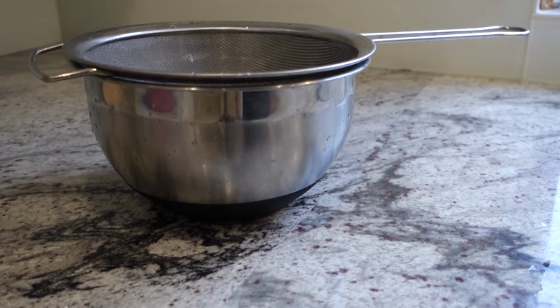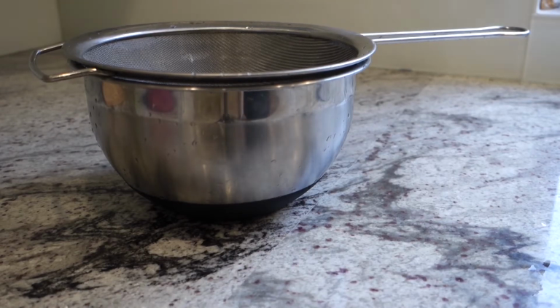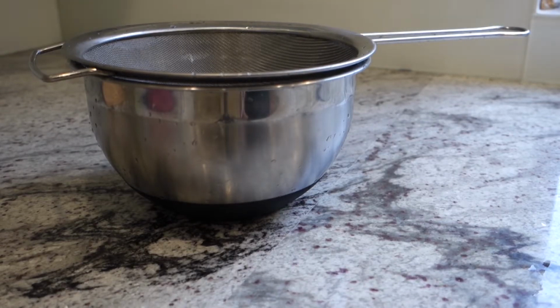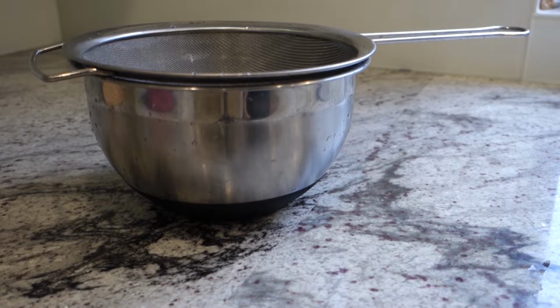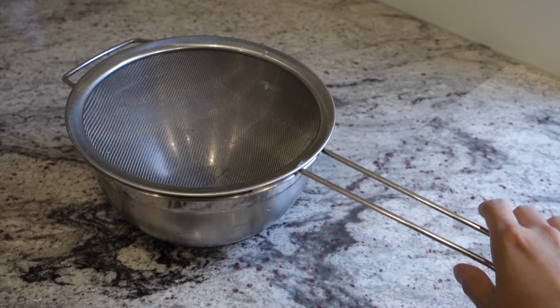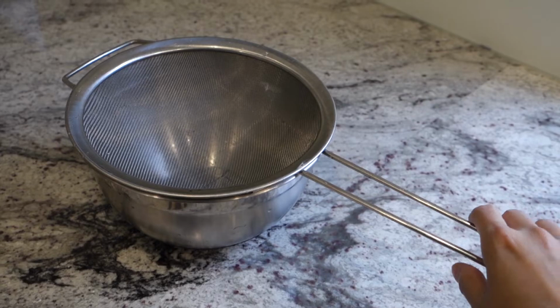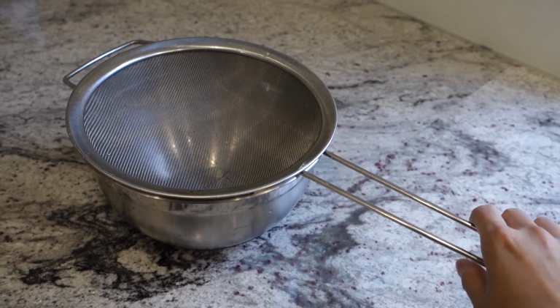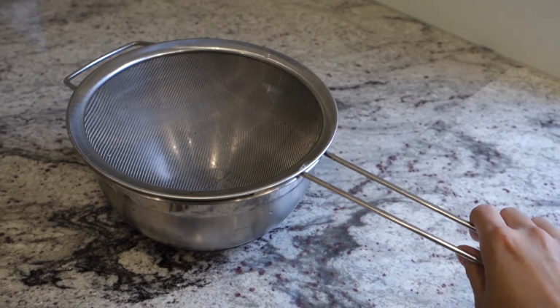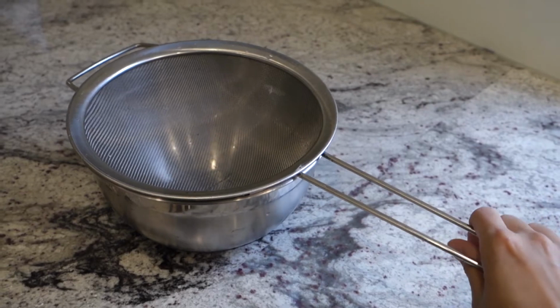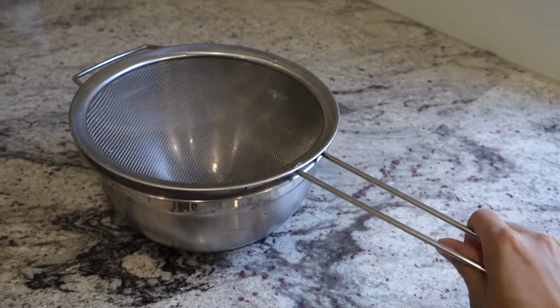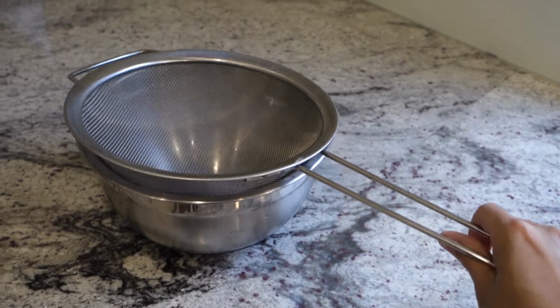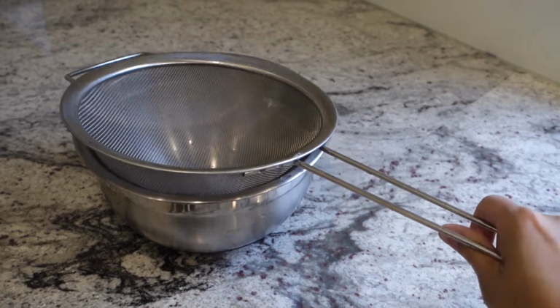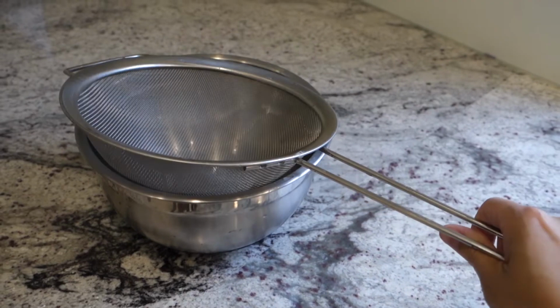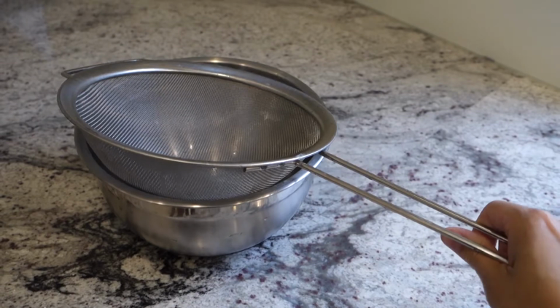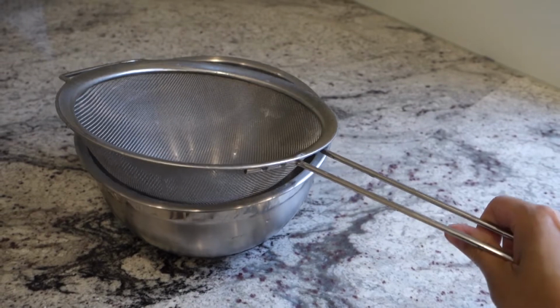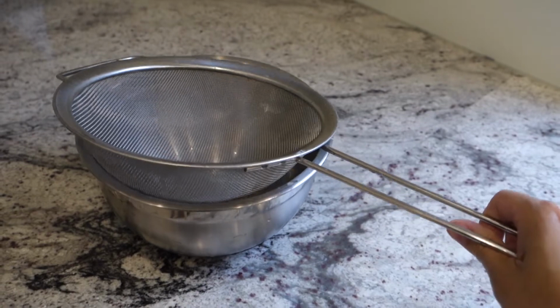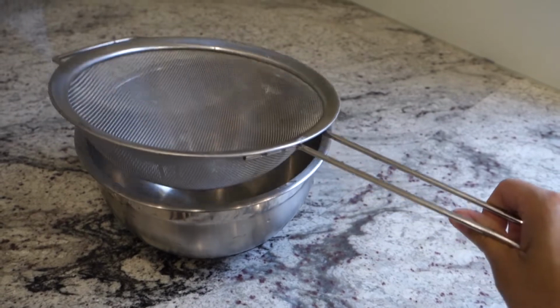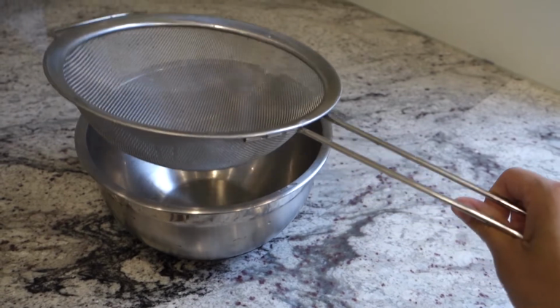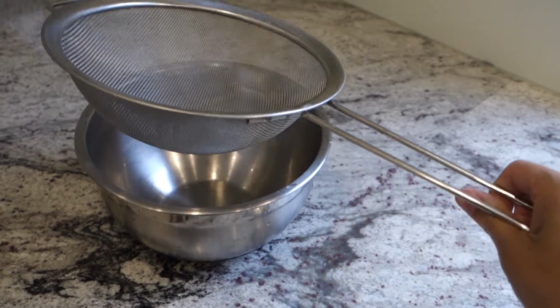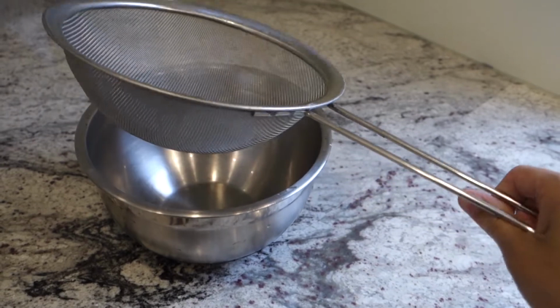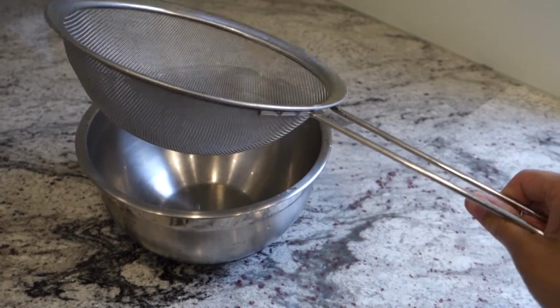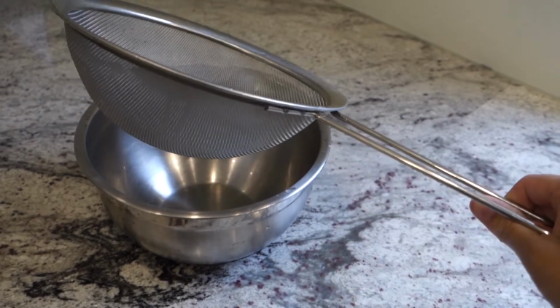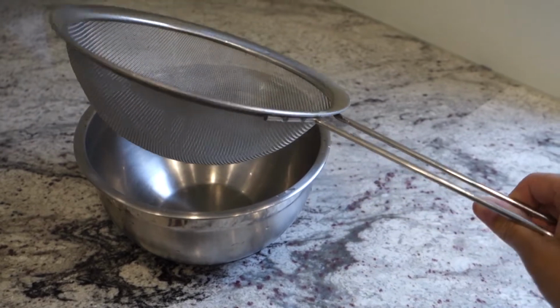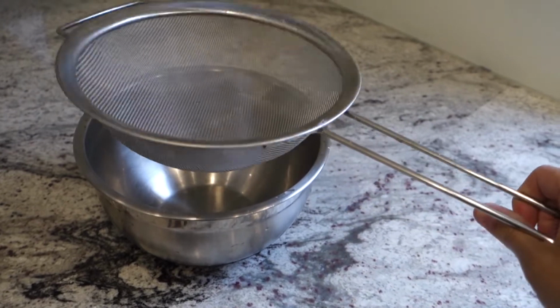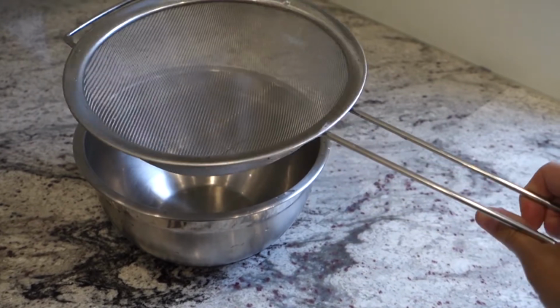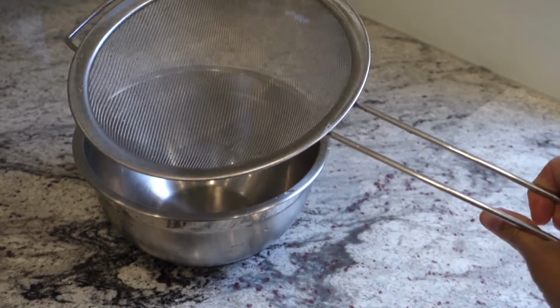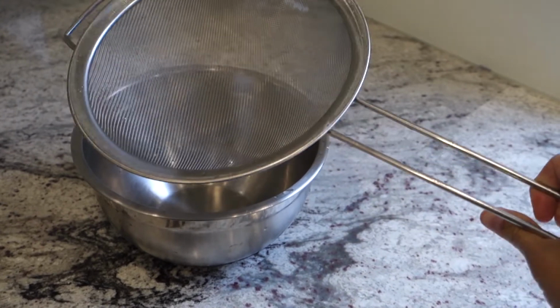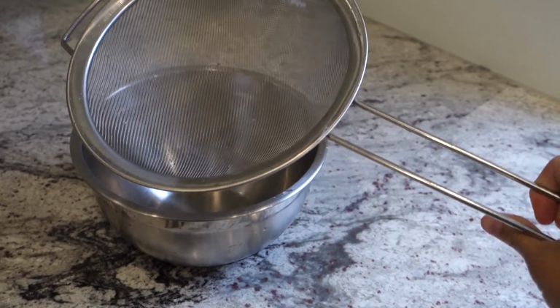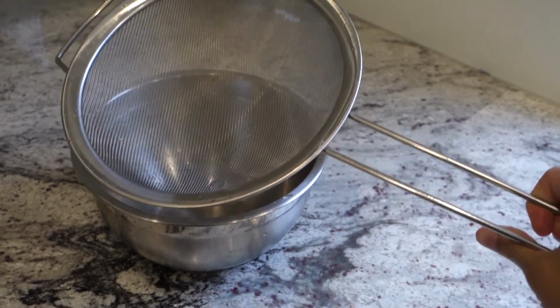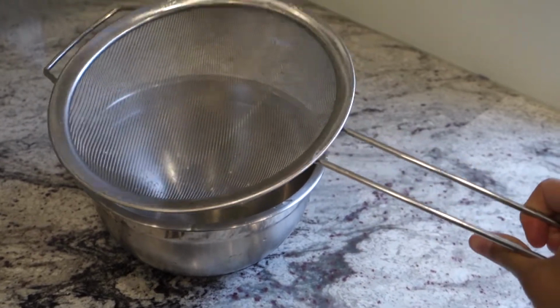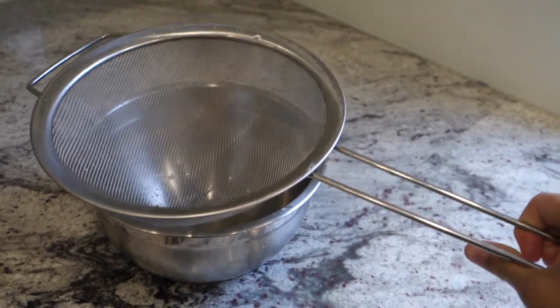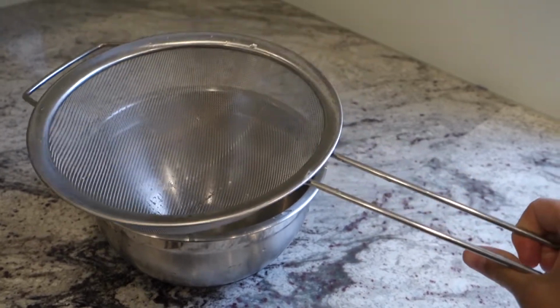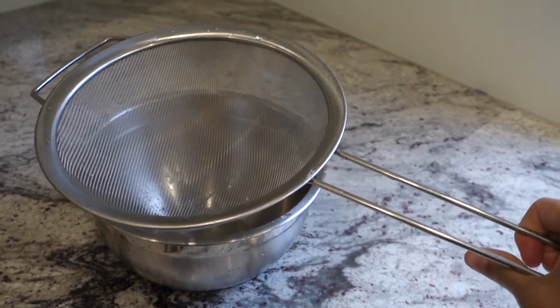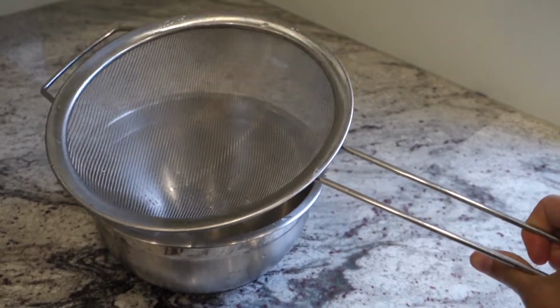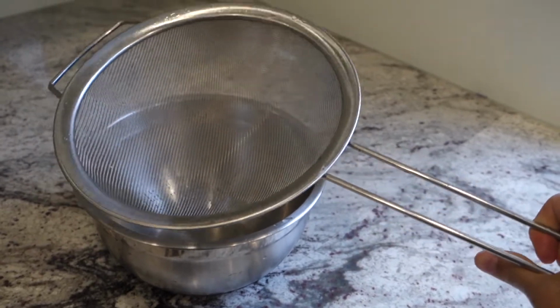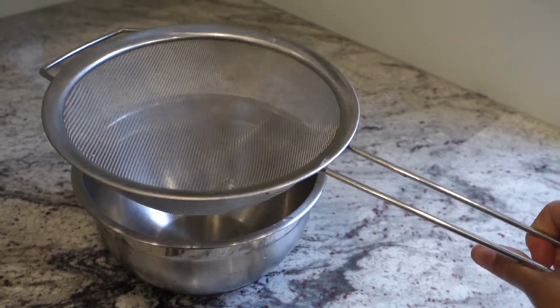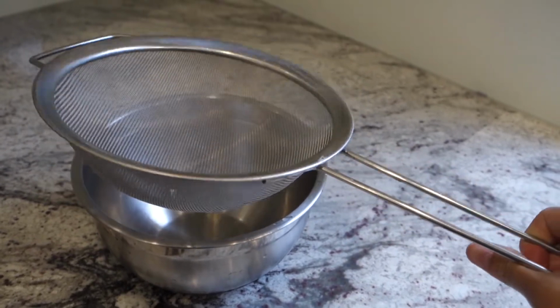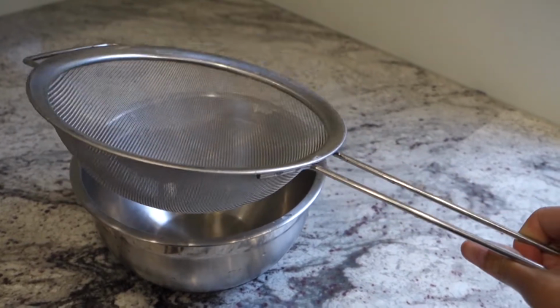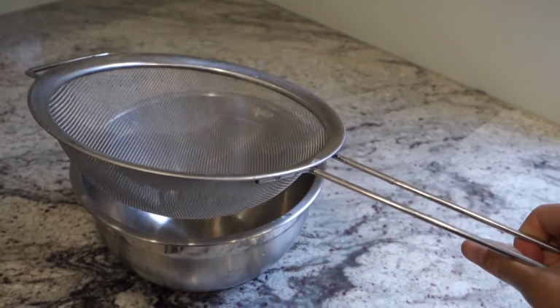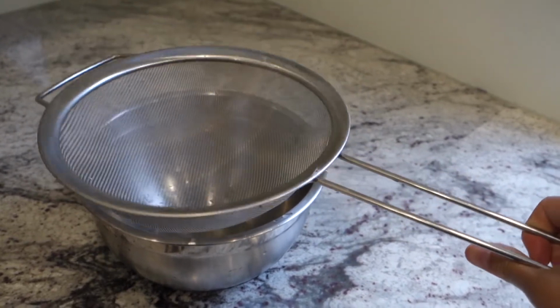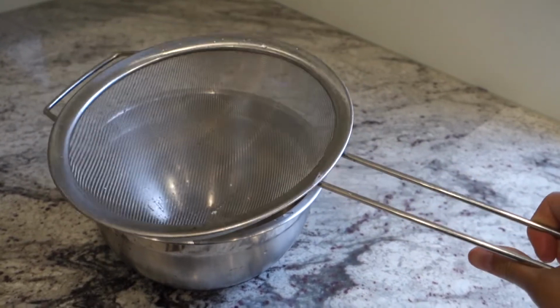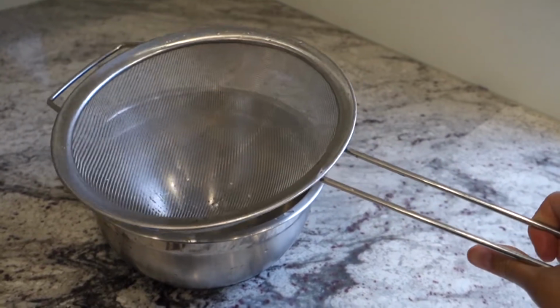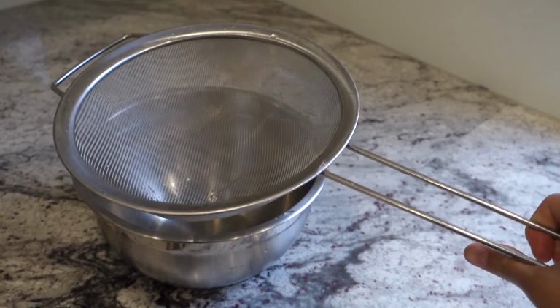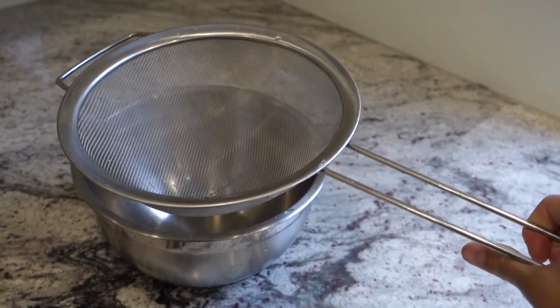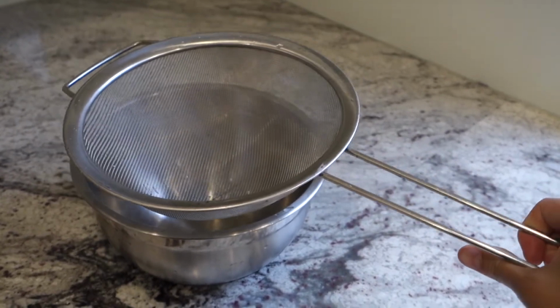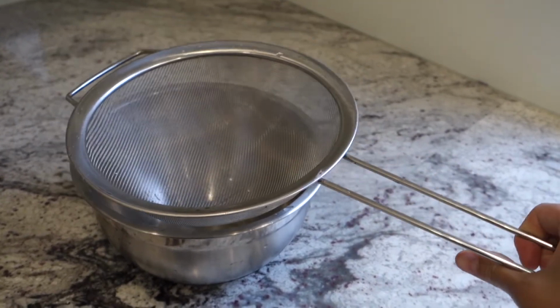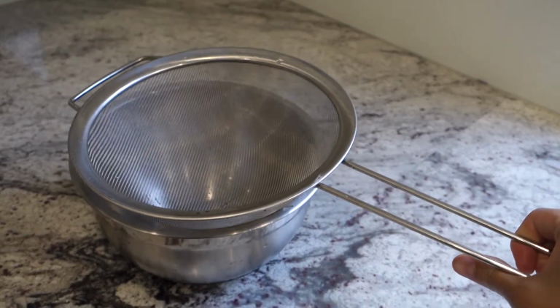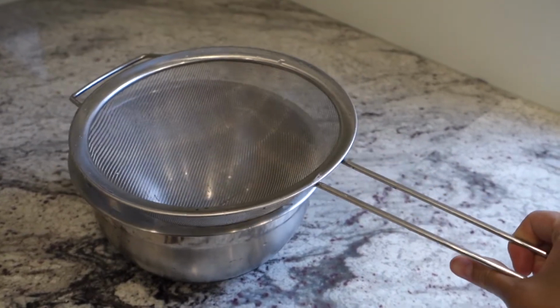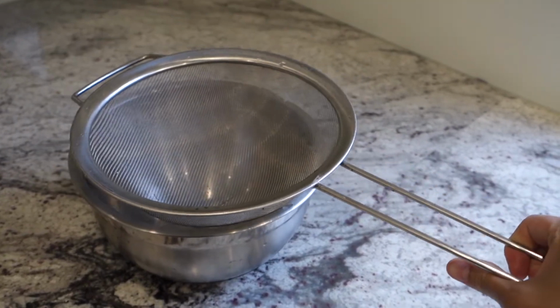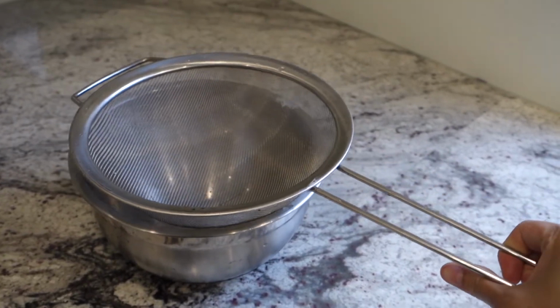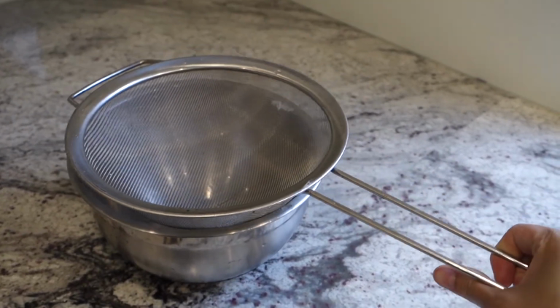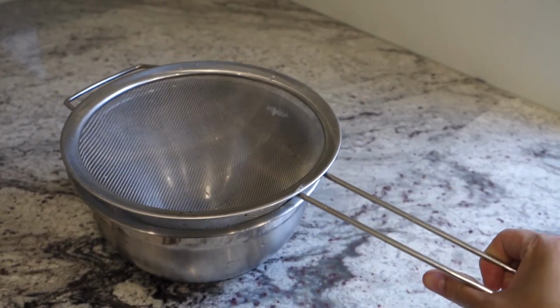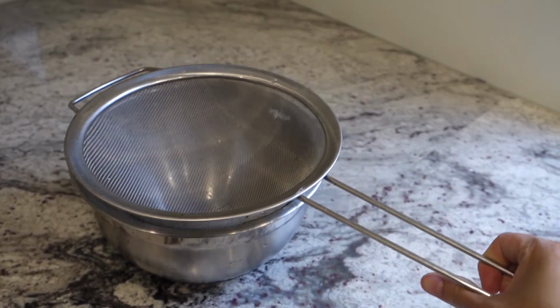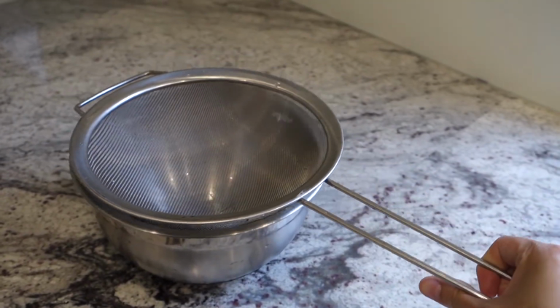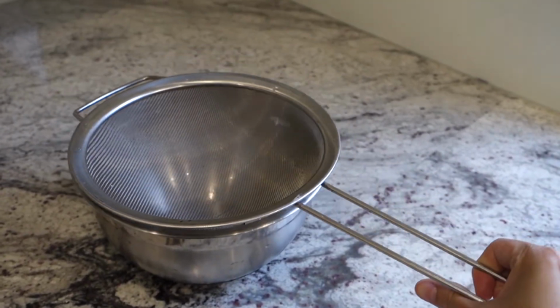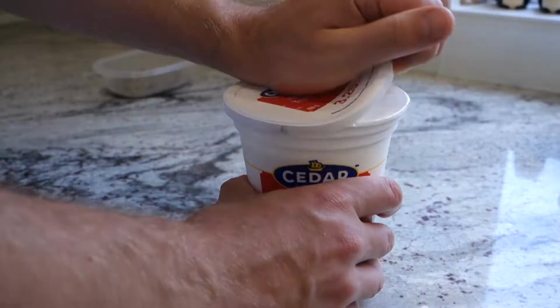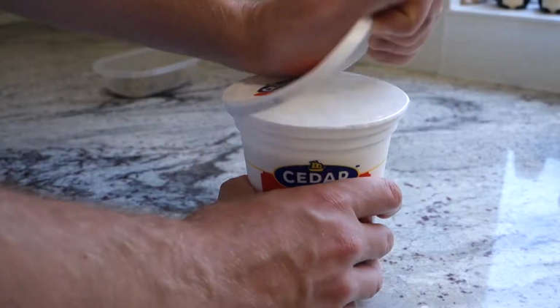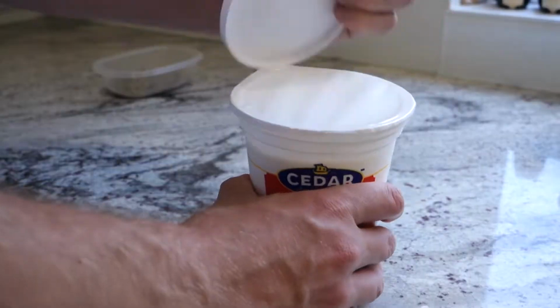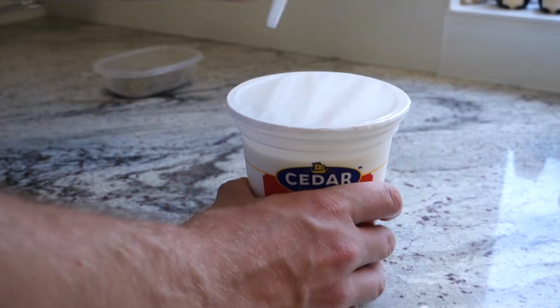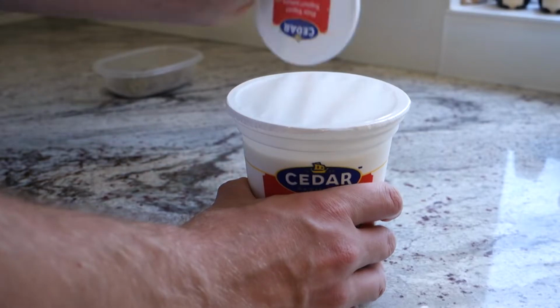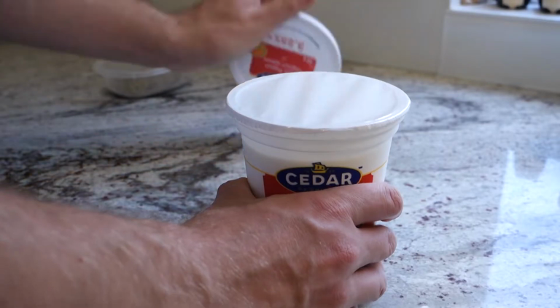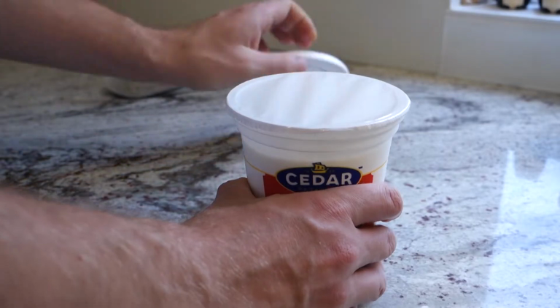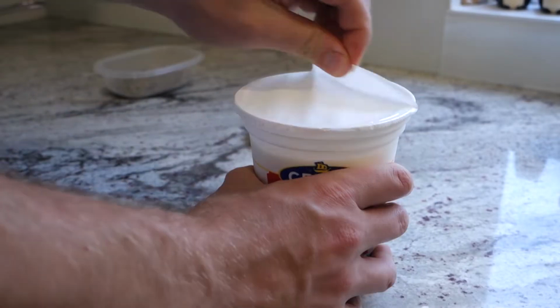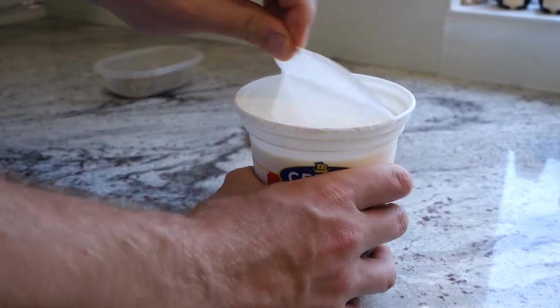You need a bowl and a strainer. The strainer needs to stay off the bottom of the bowl for the yogurt to drain properly. Check your dollar store for strainers — the selection's unreal.